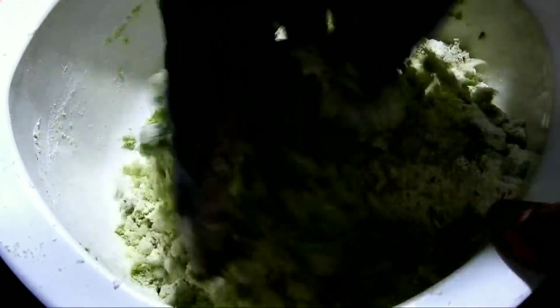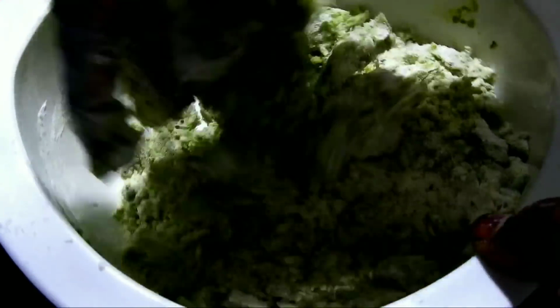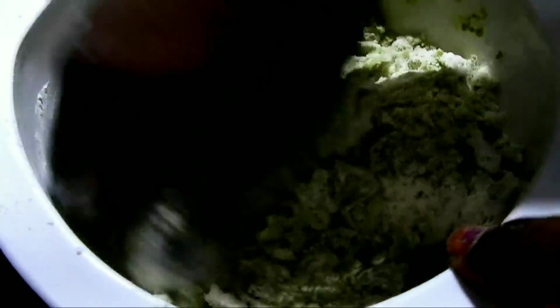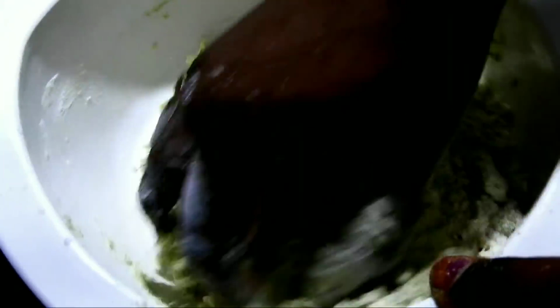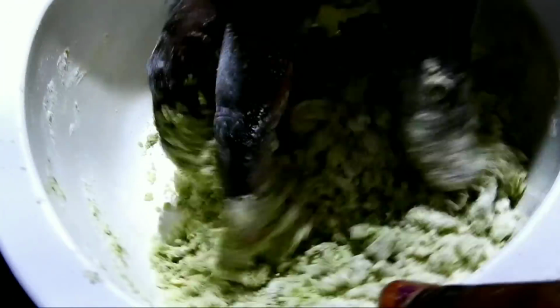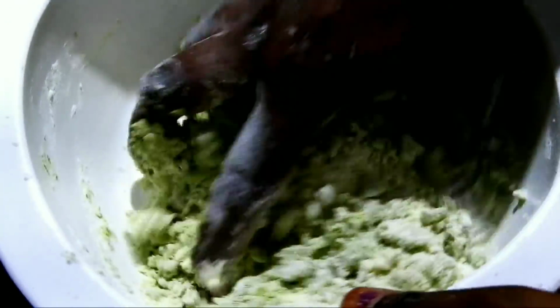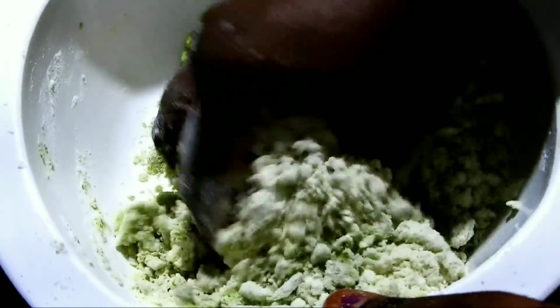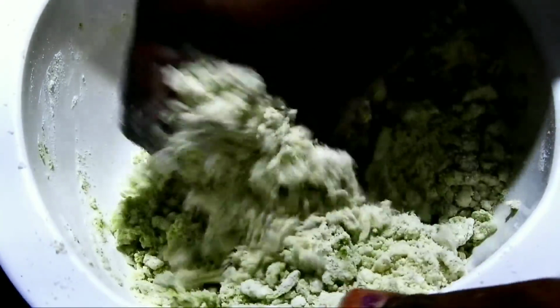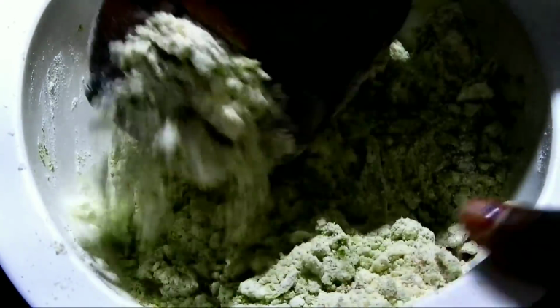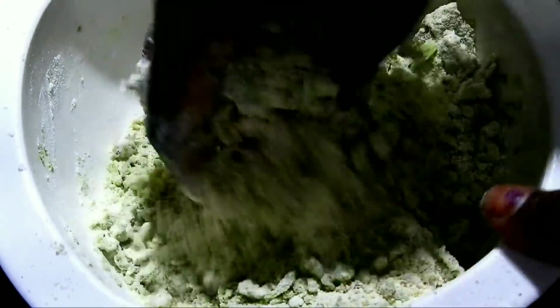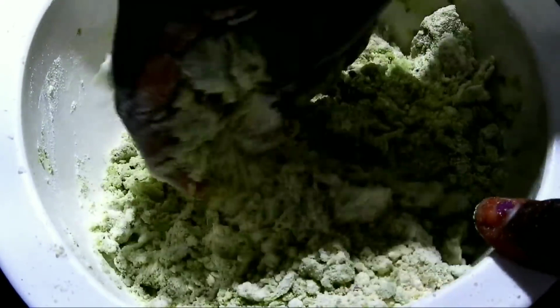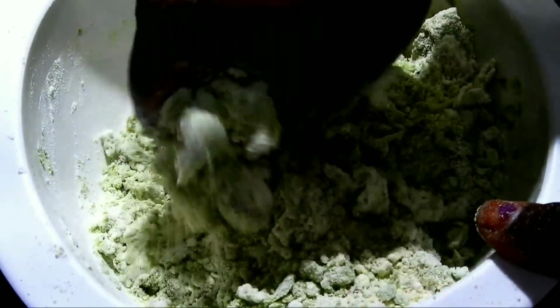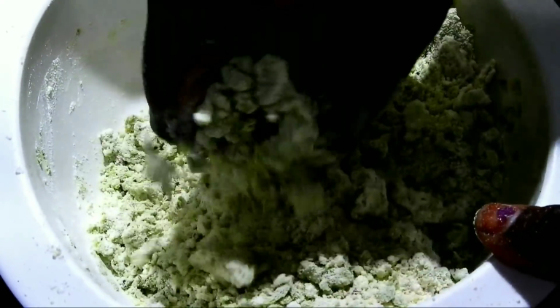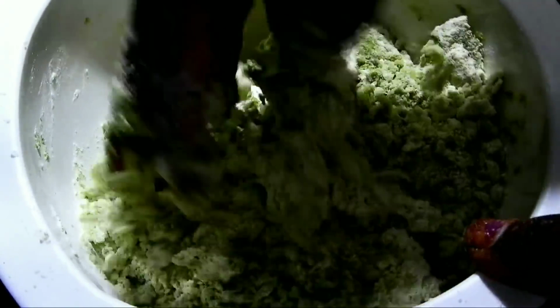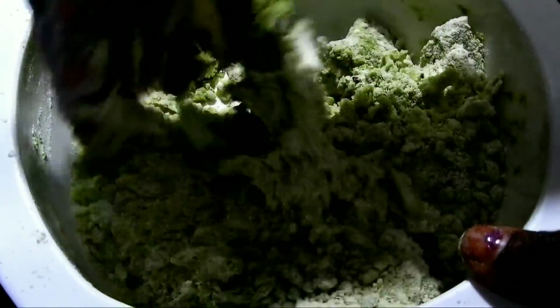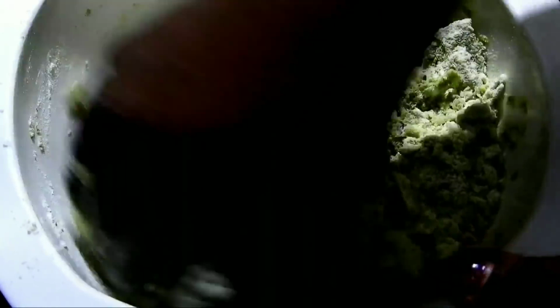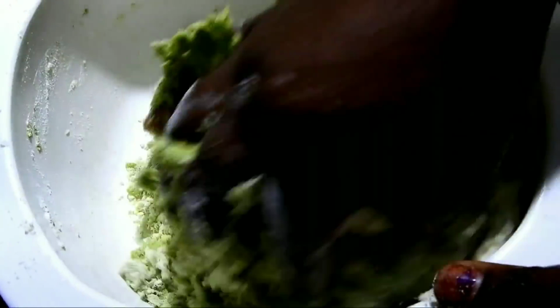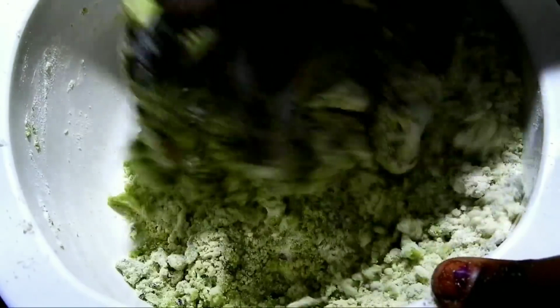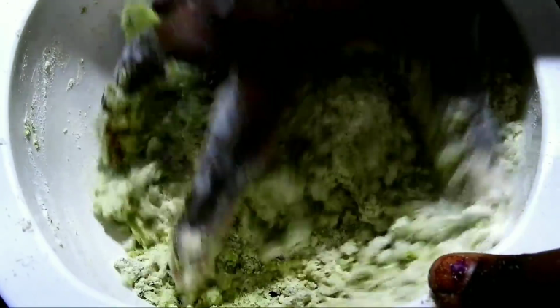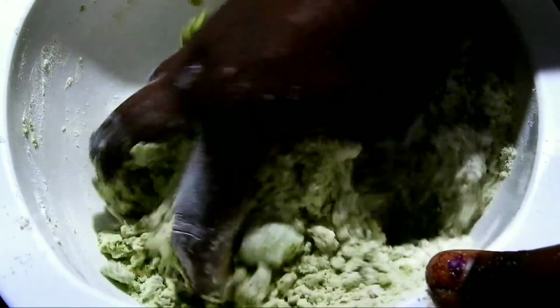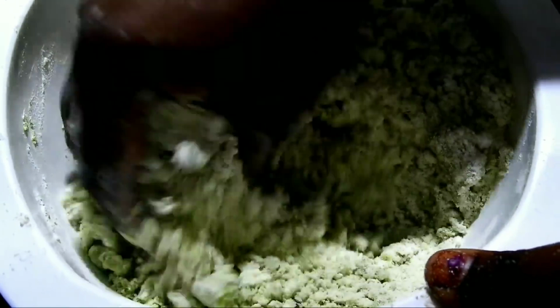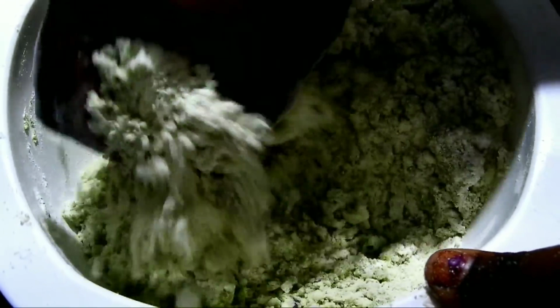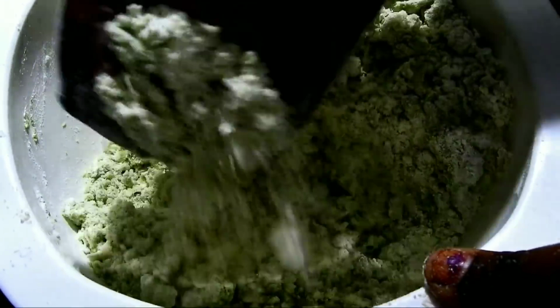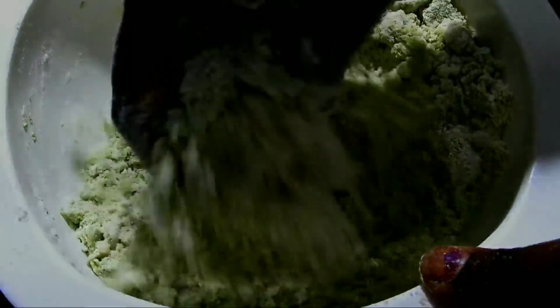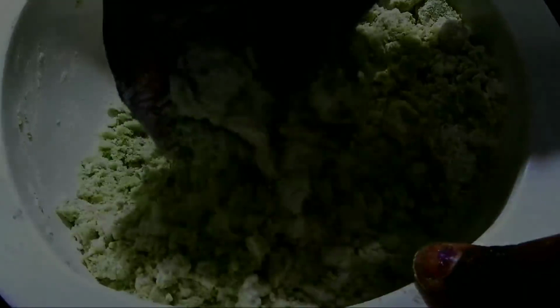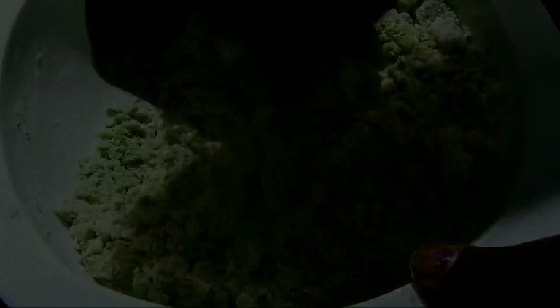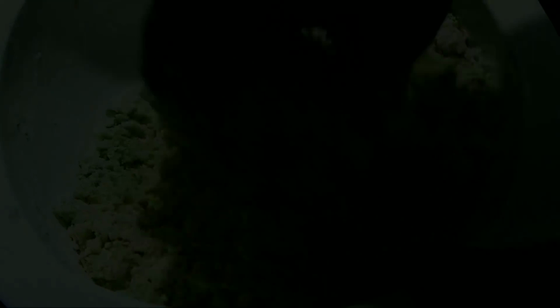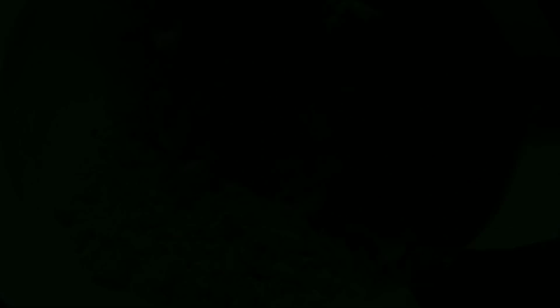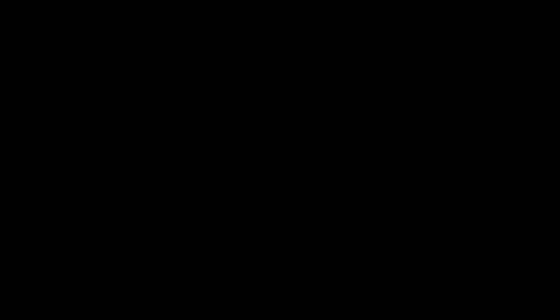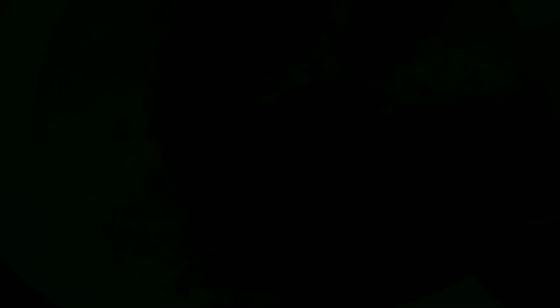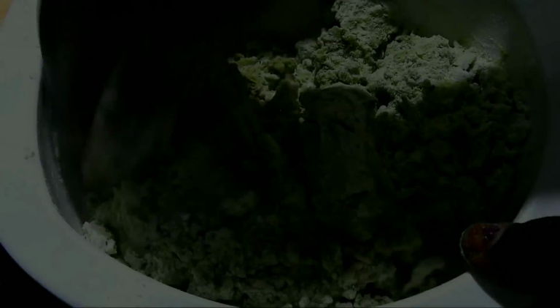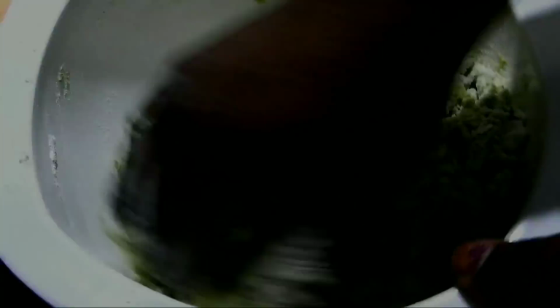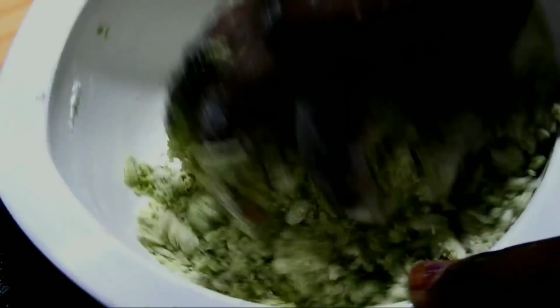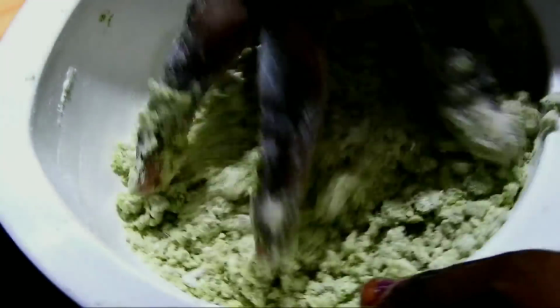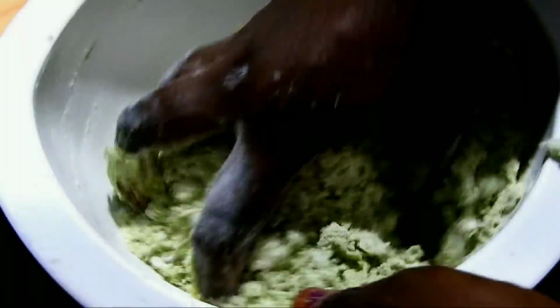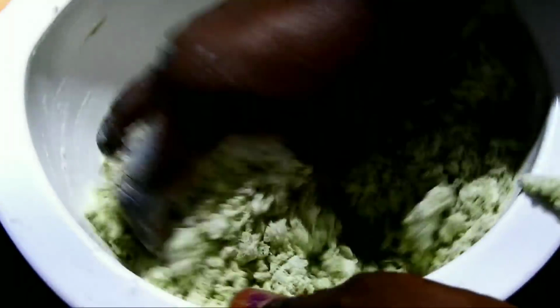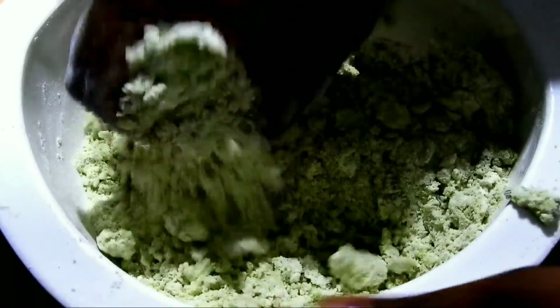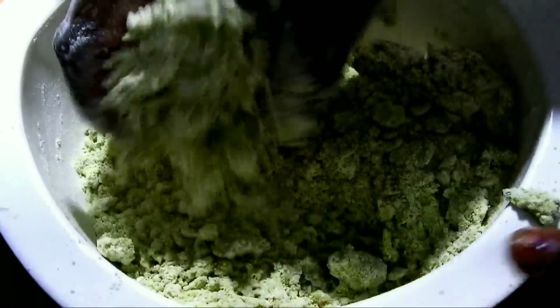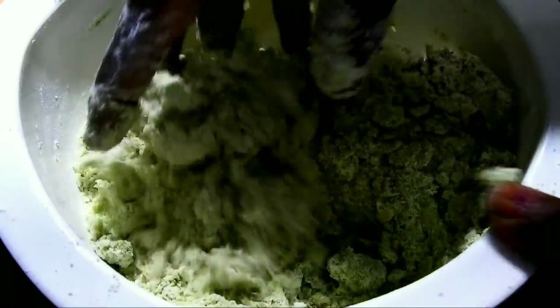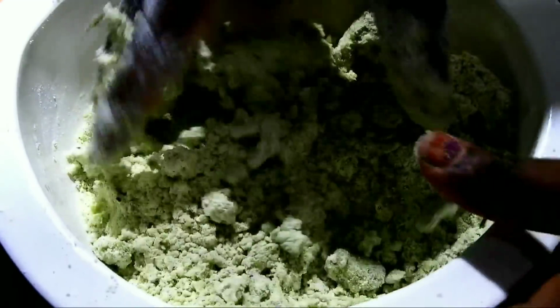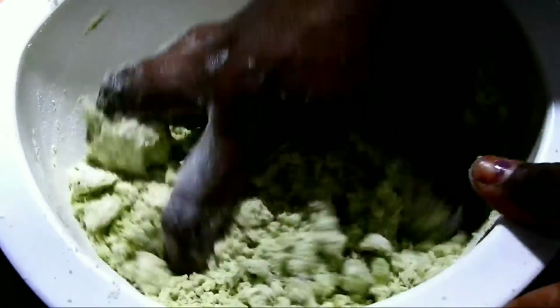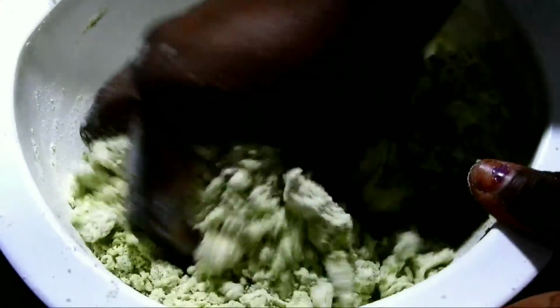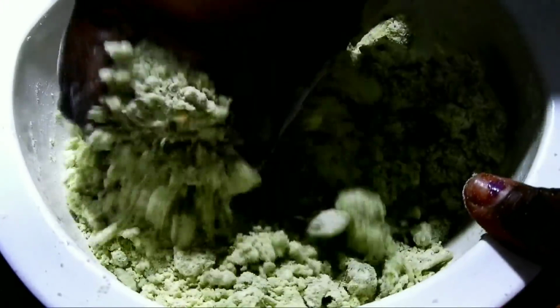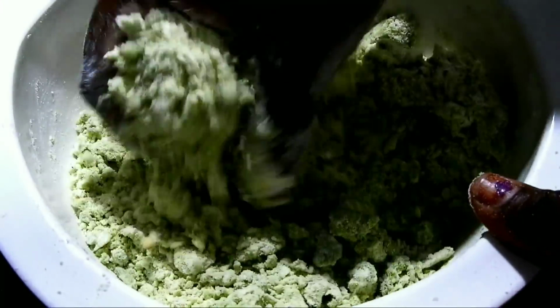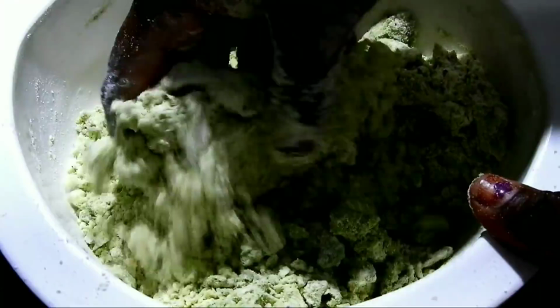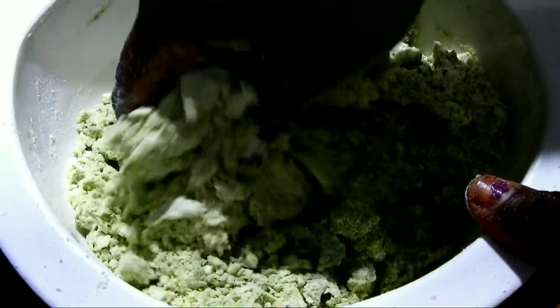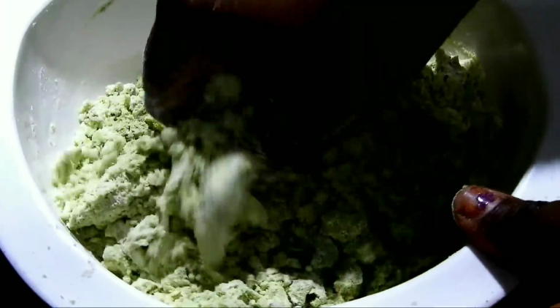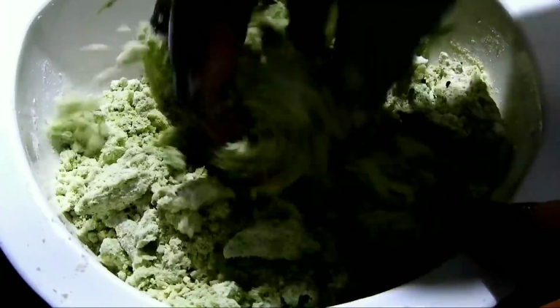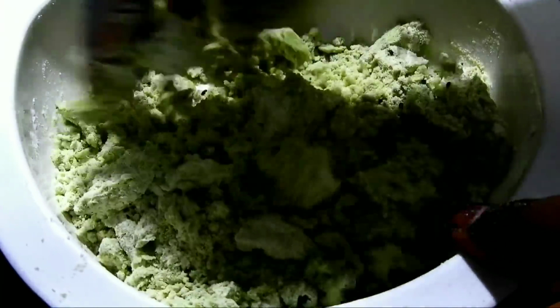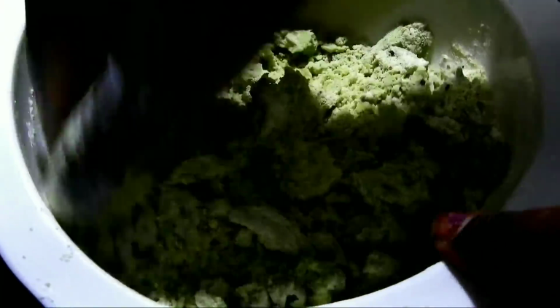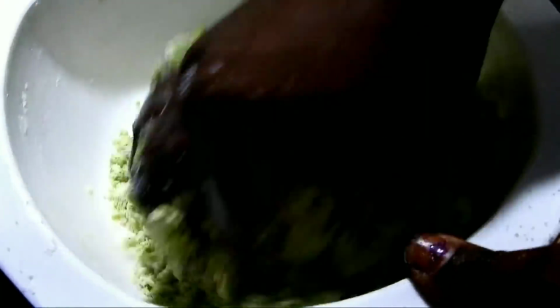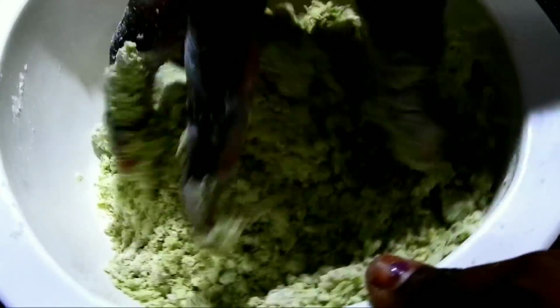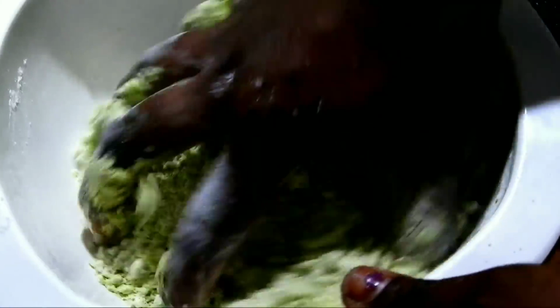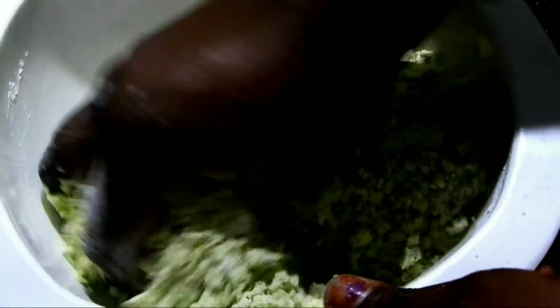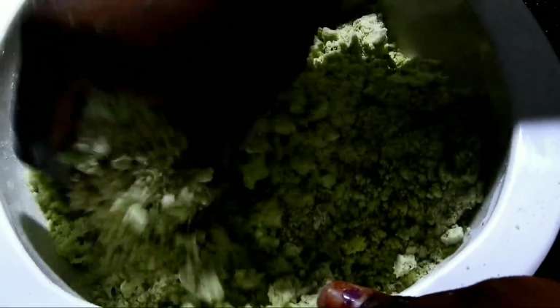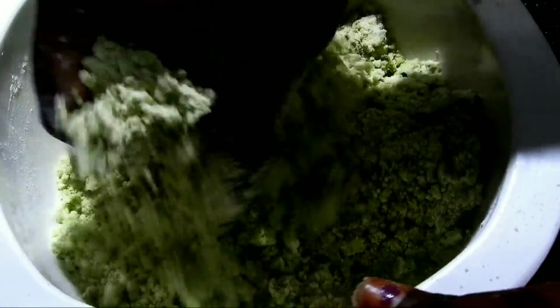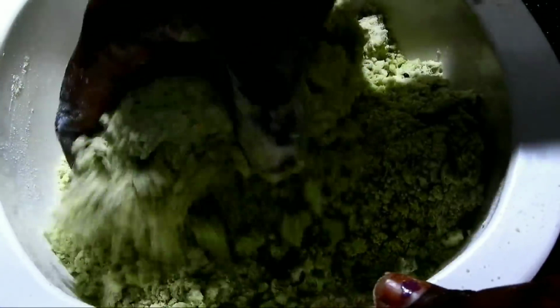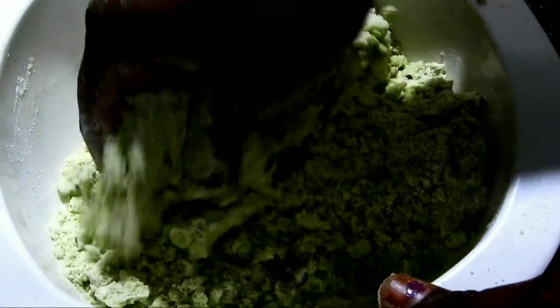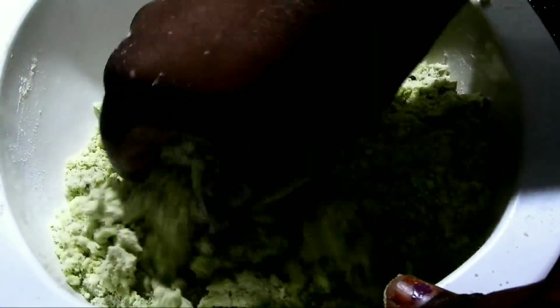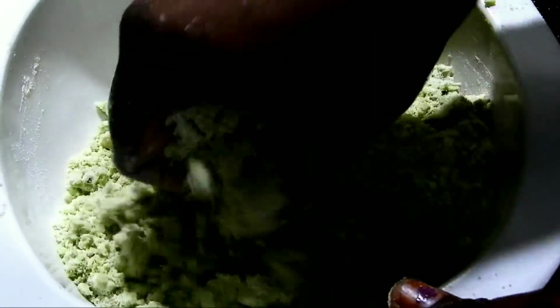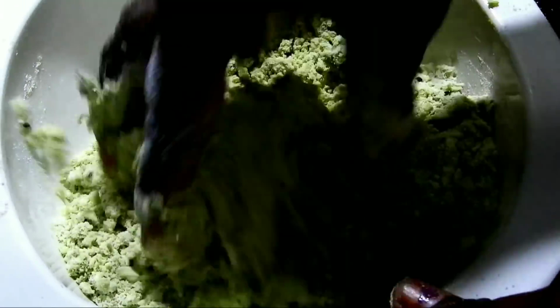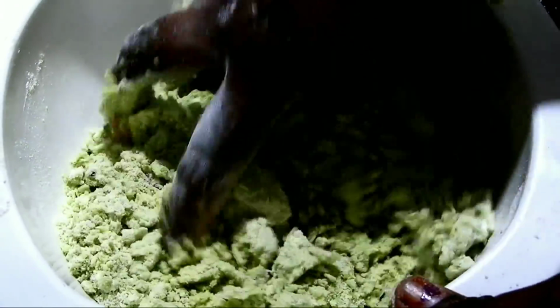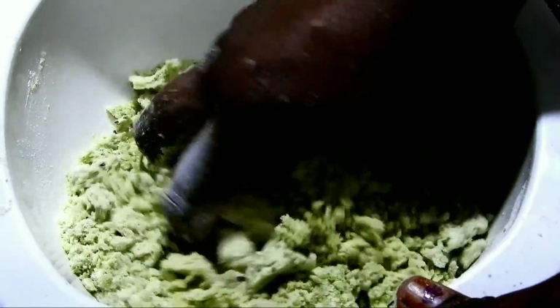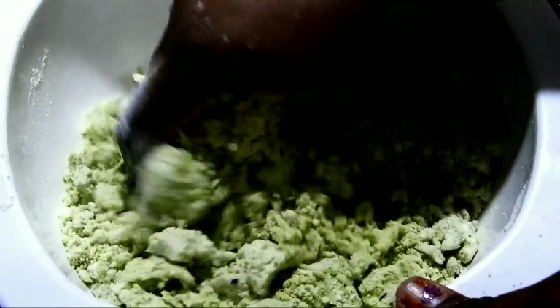The food colour is green. I will mix the next step.